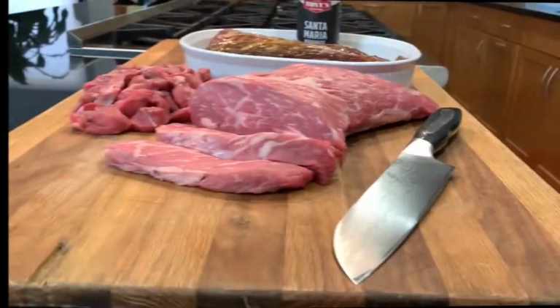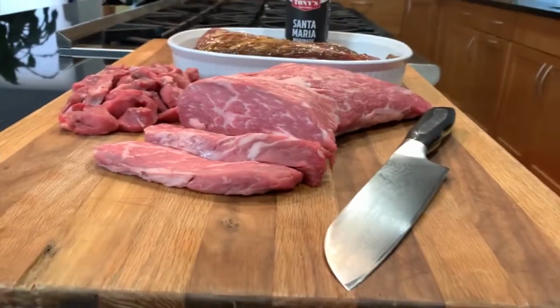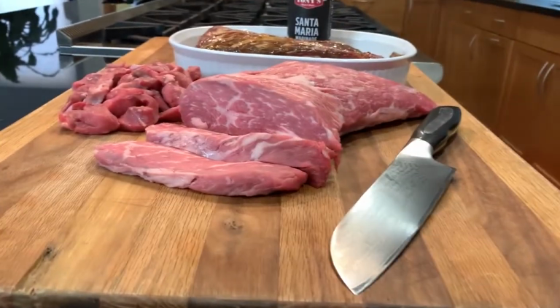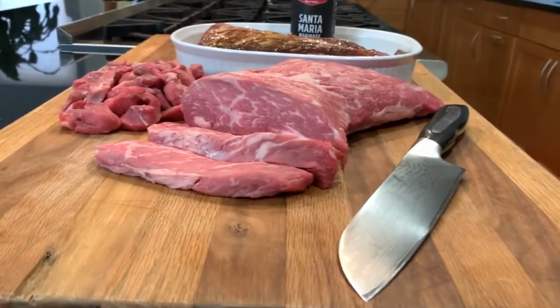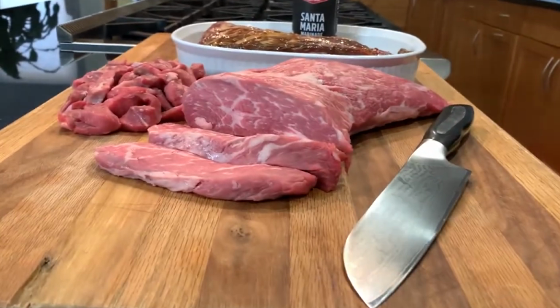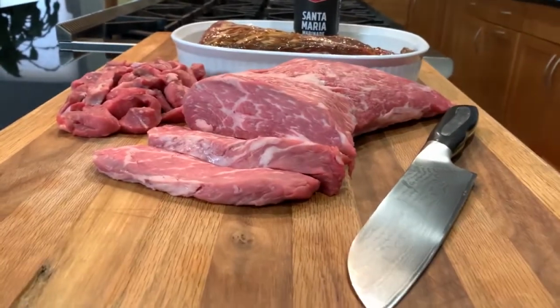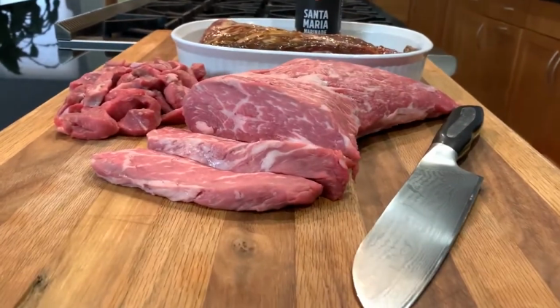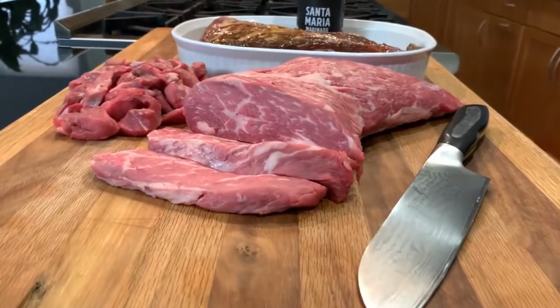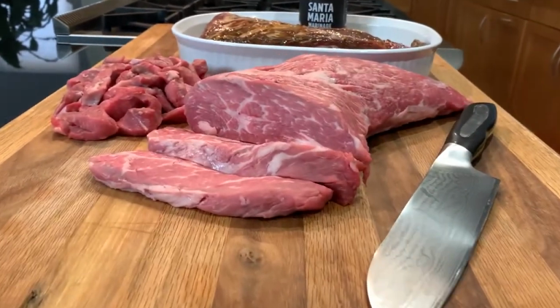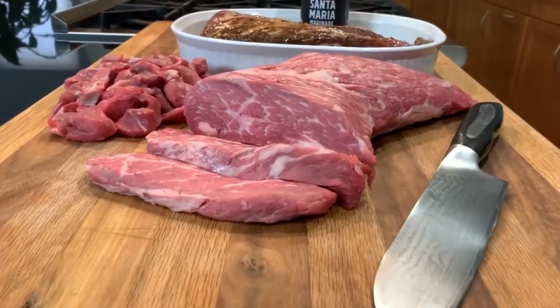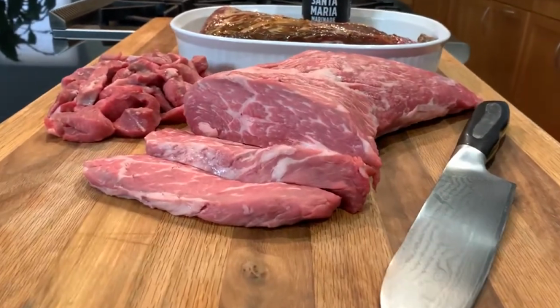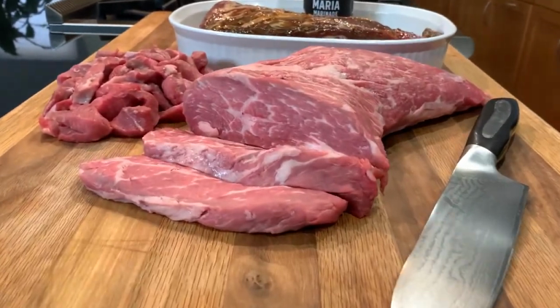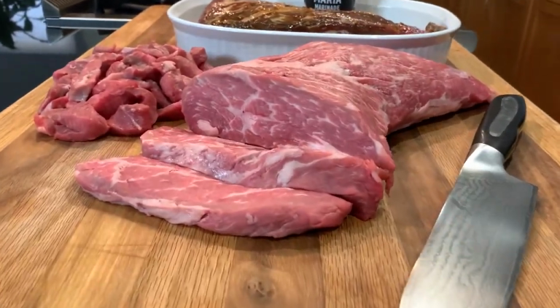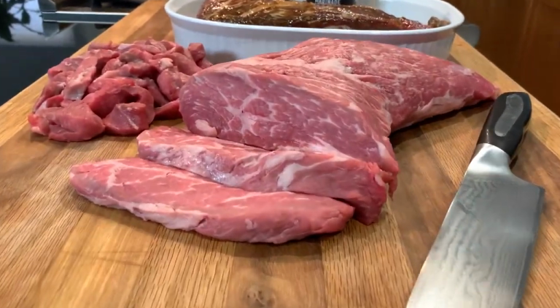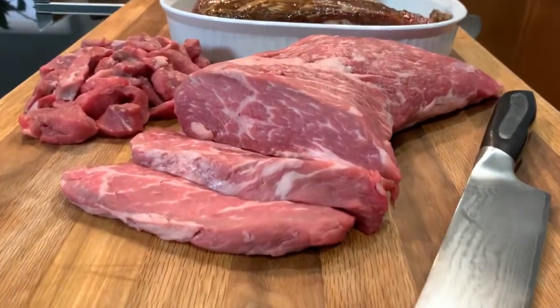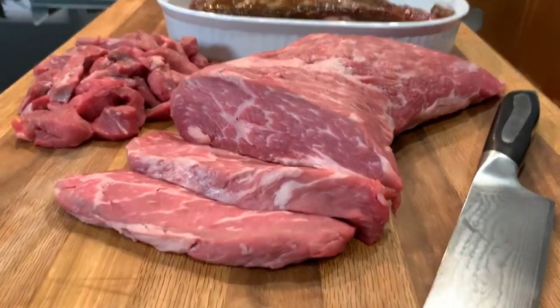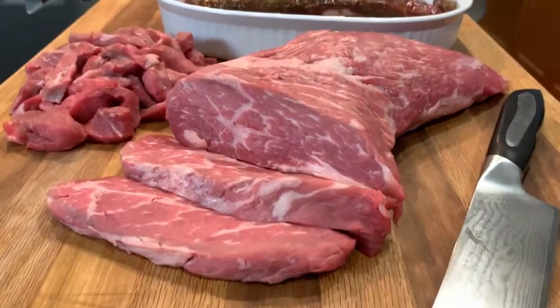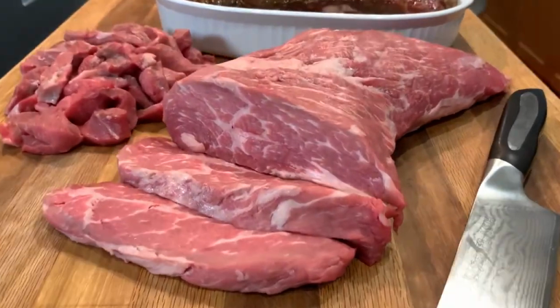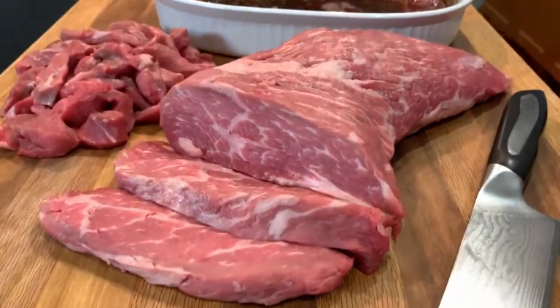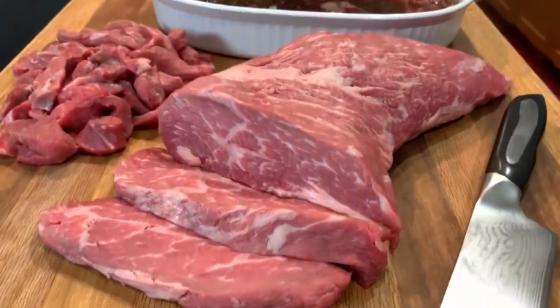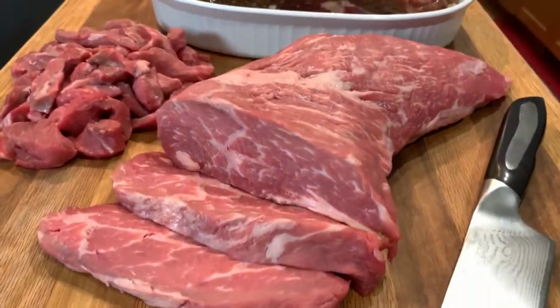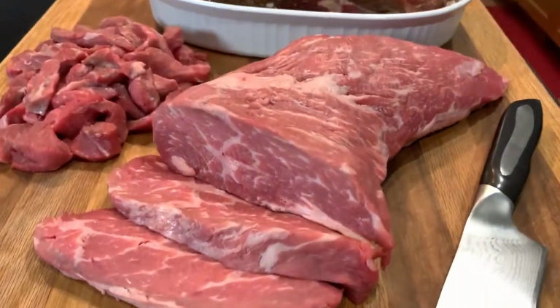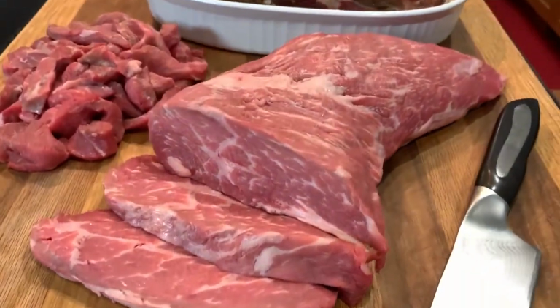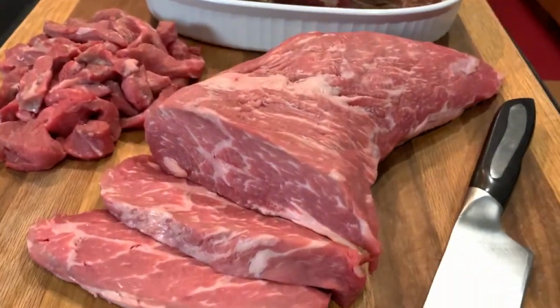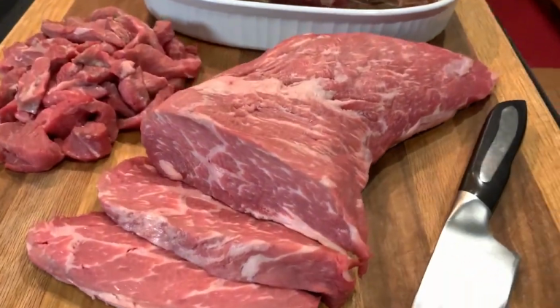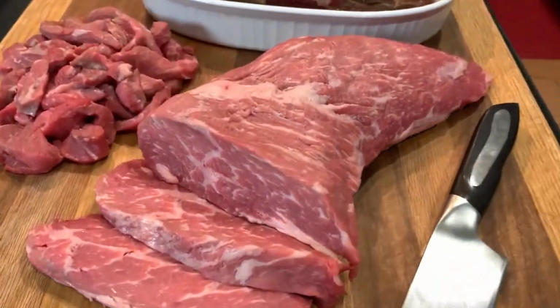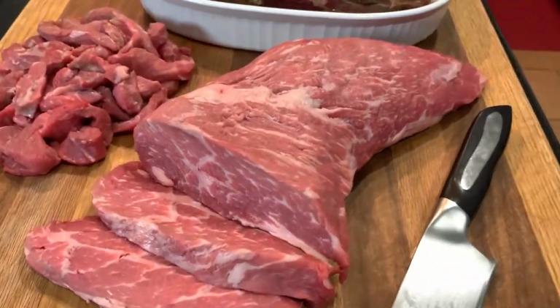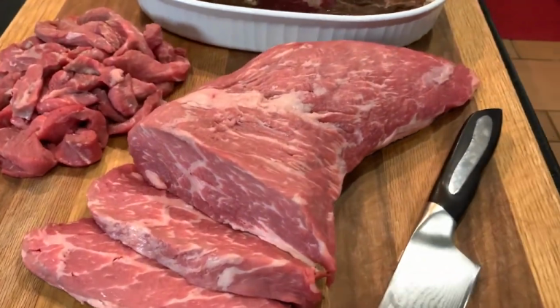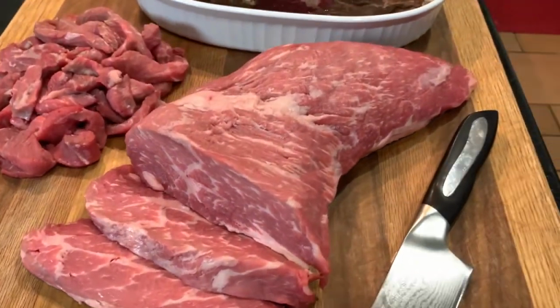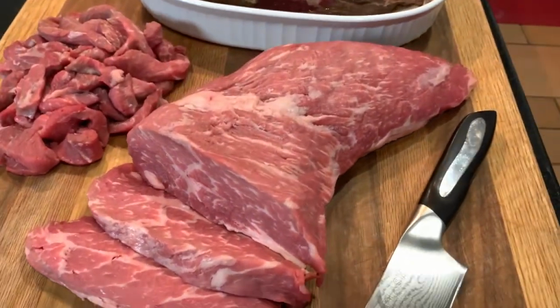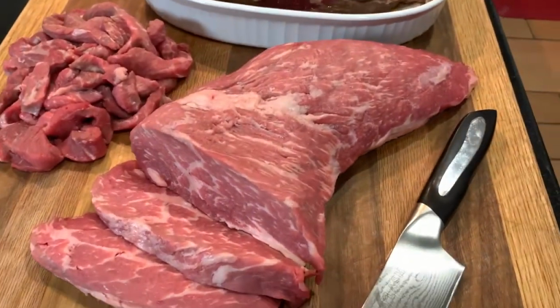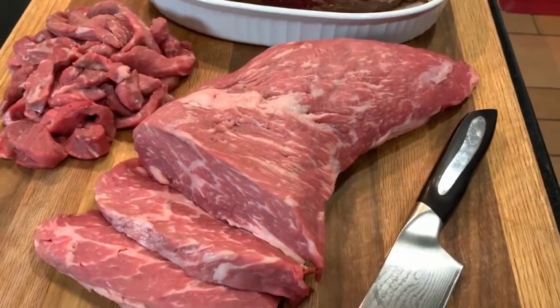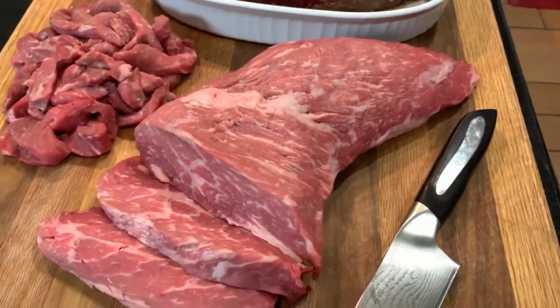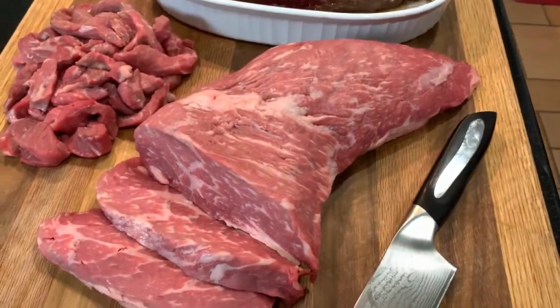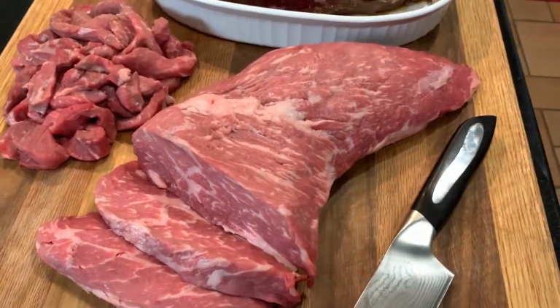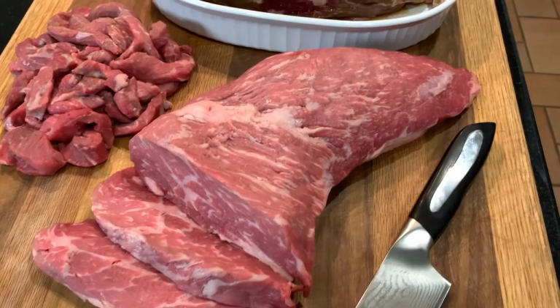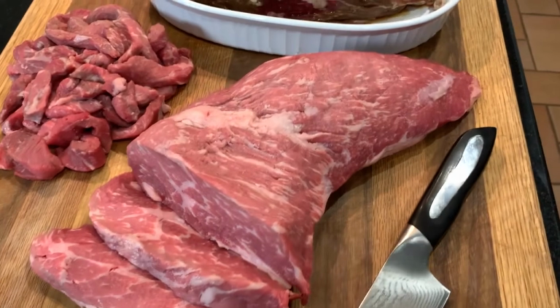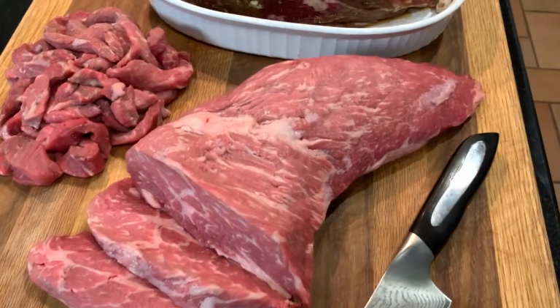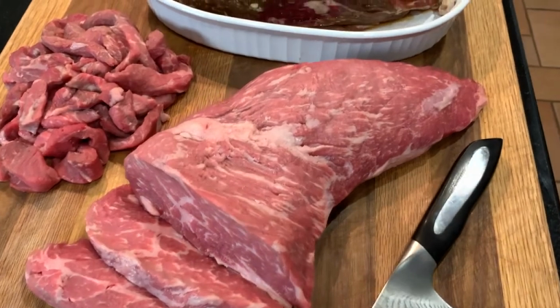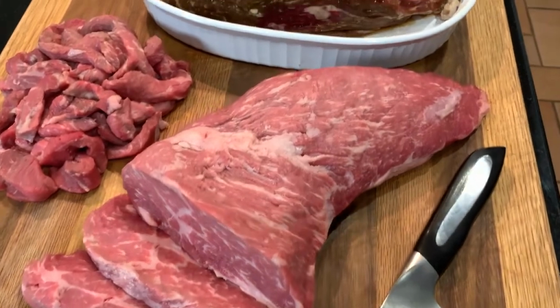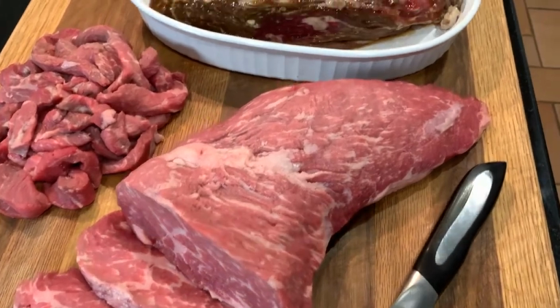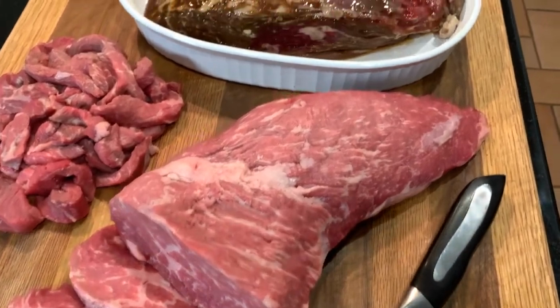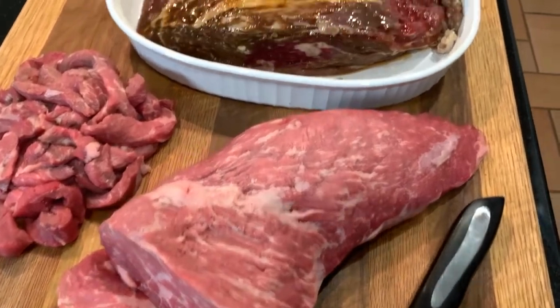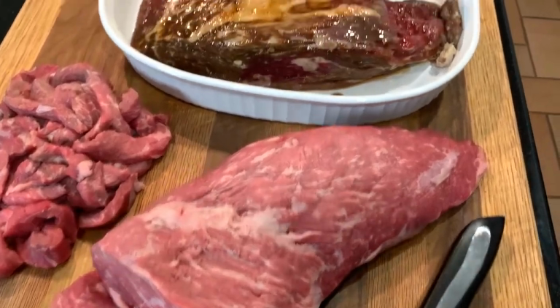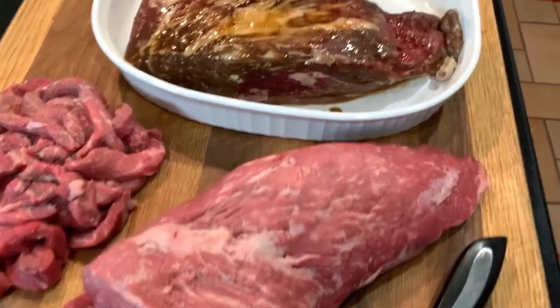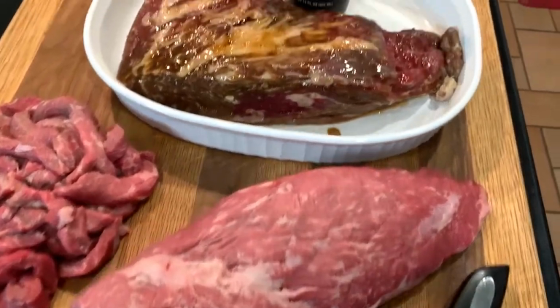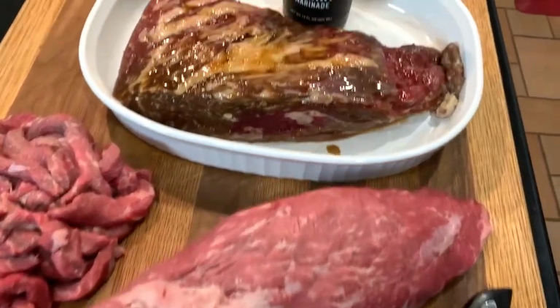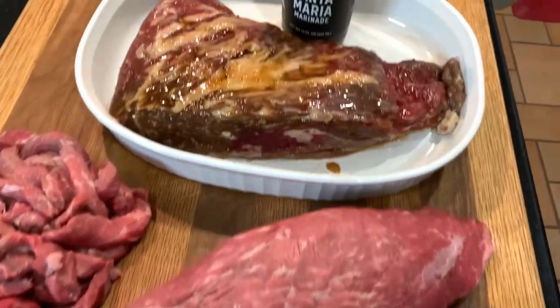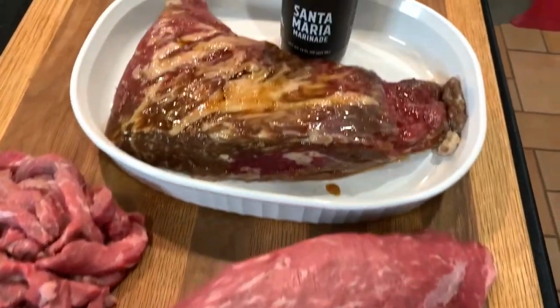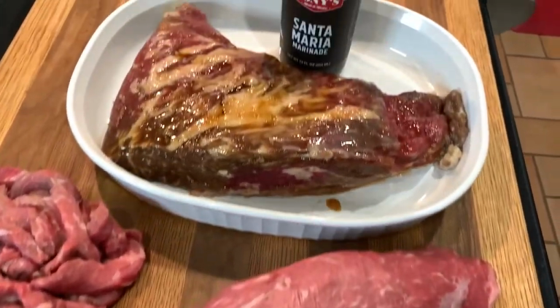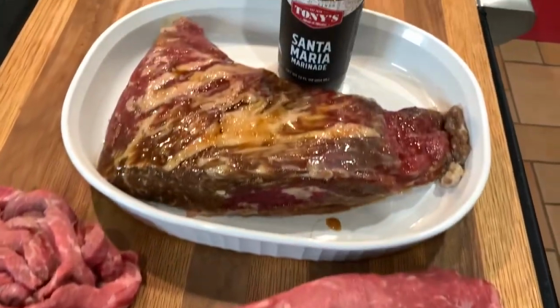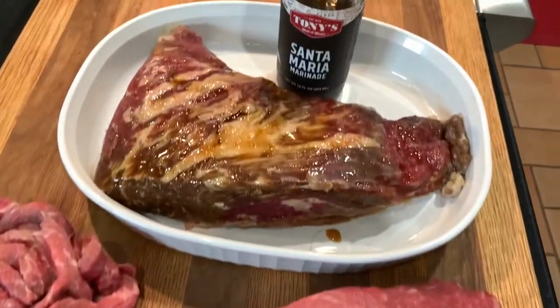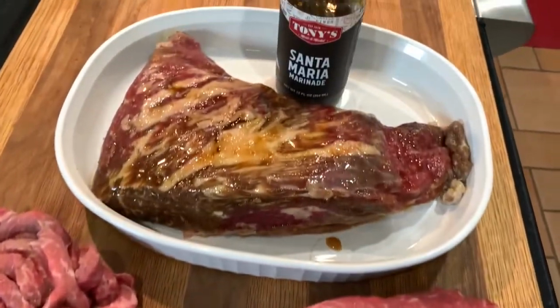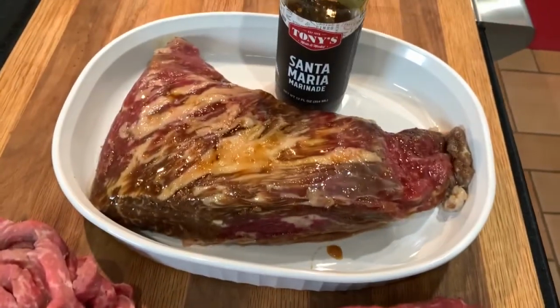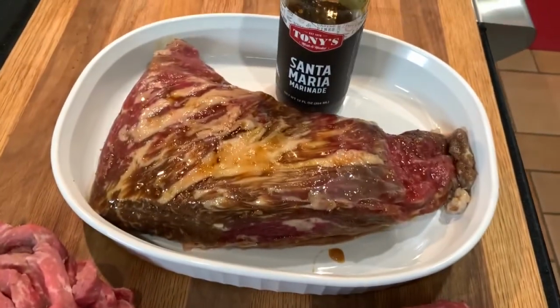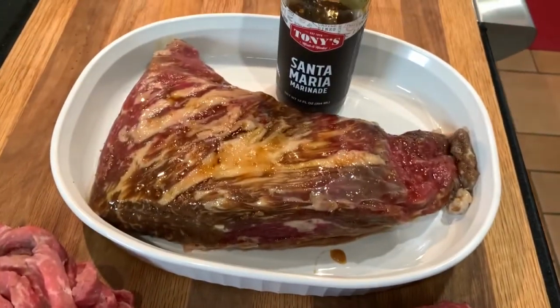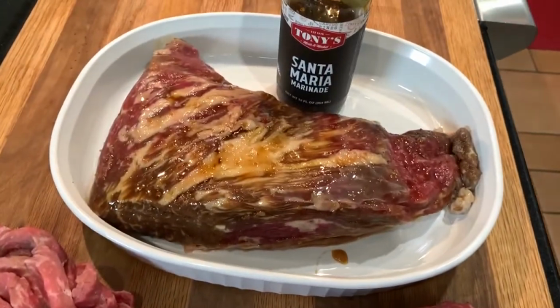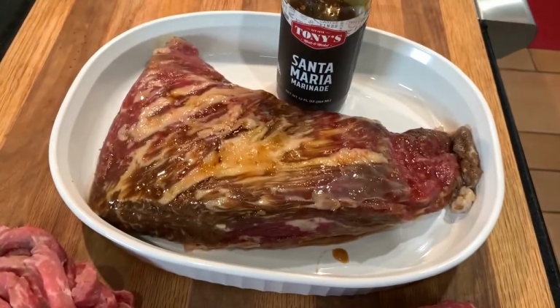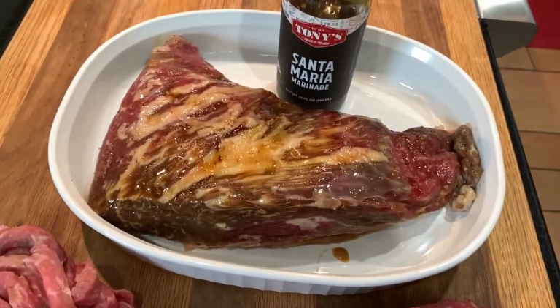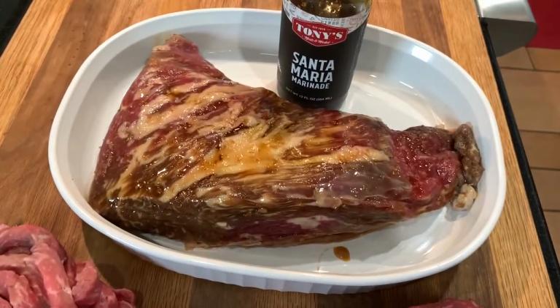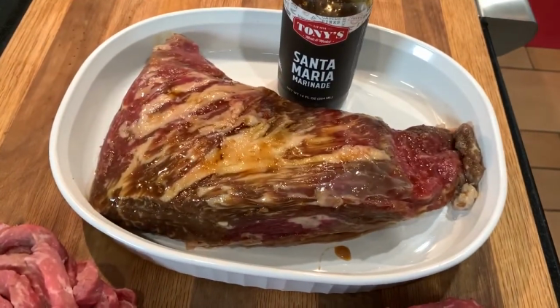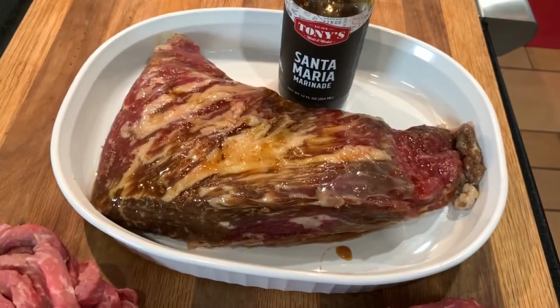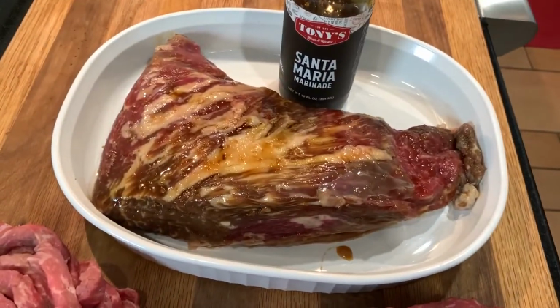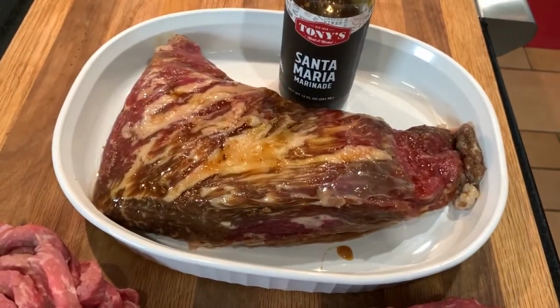This is the Tri-Tip. It can be cut into steaks or strips, seasoned and grilled whole, or you can bring home one of our marinated Santa Maria Tri-Tips for the grill.